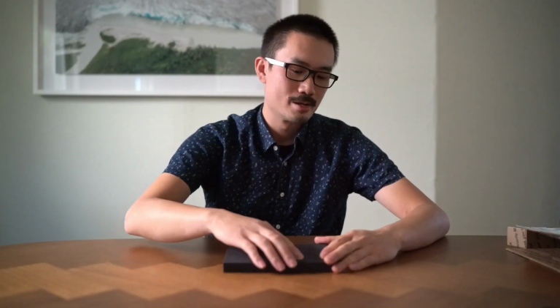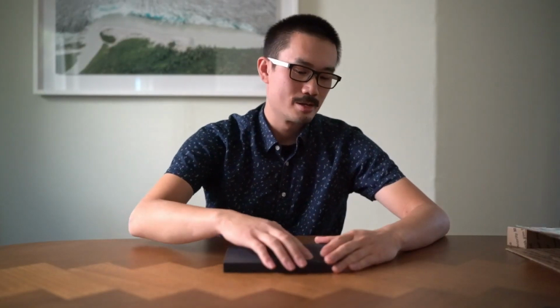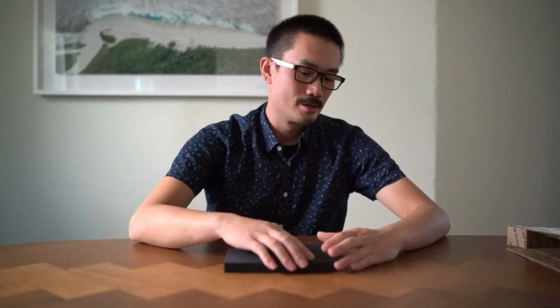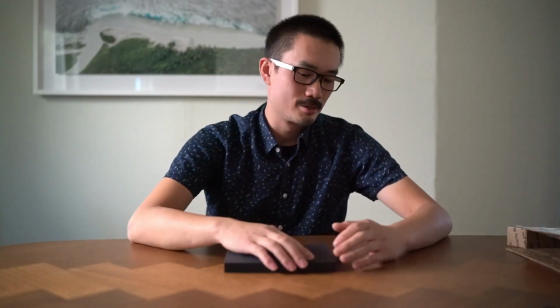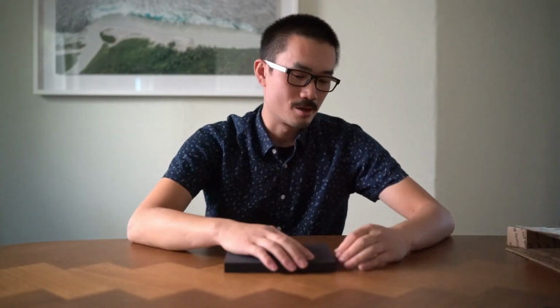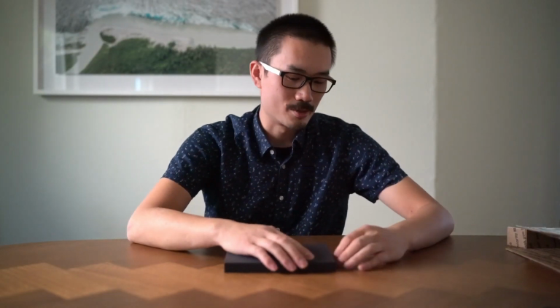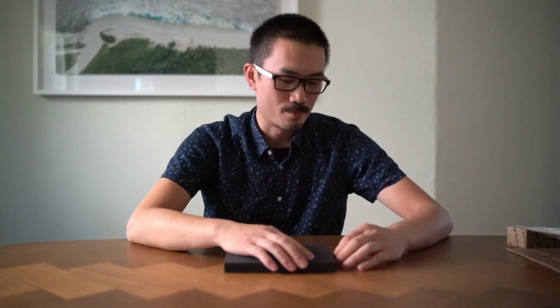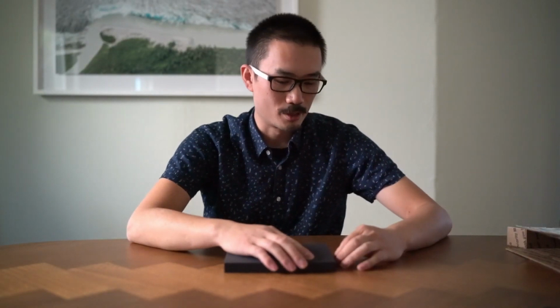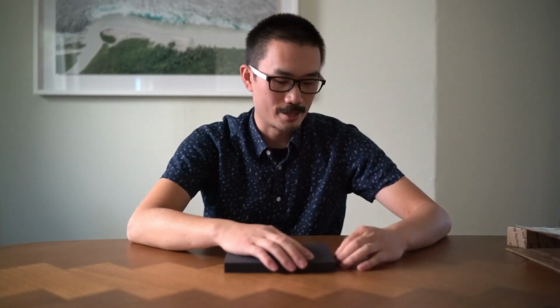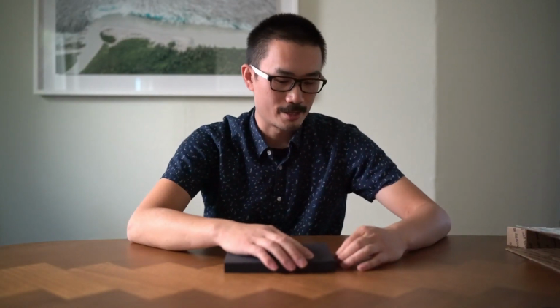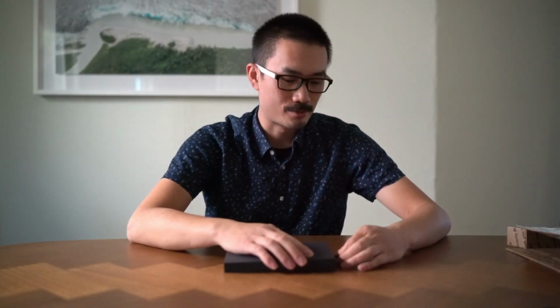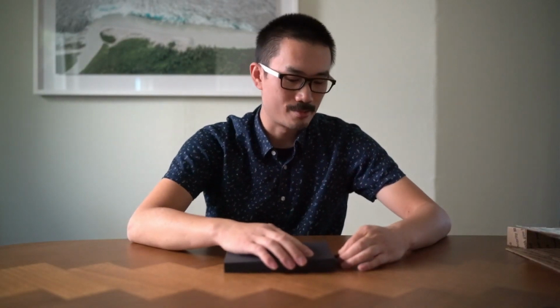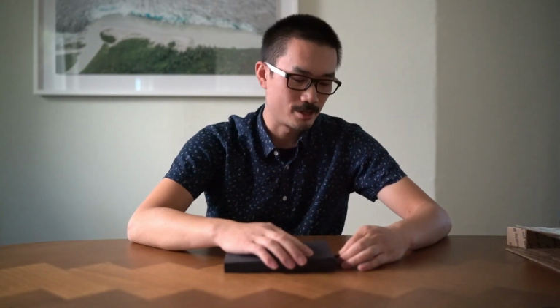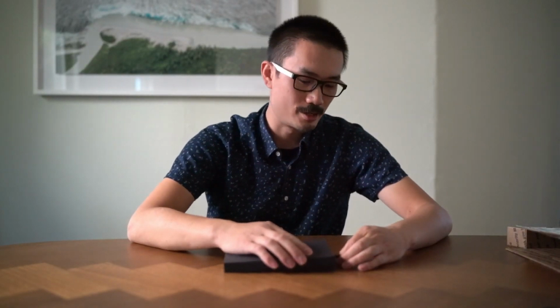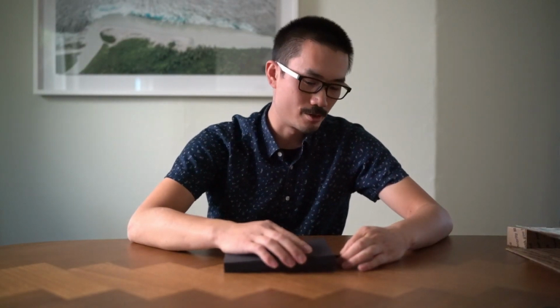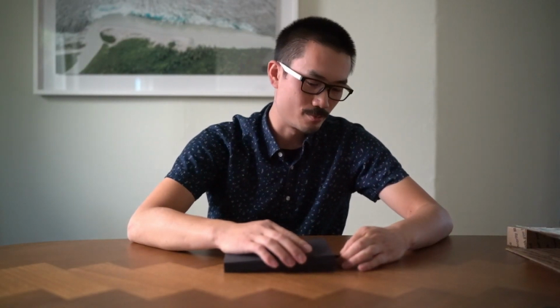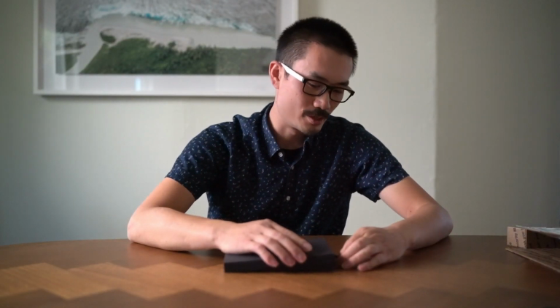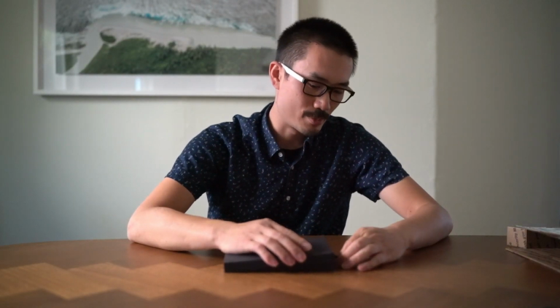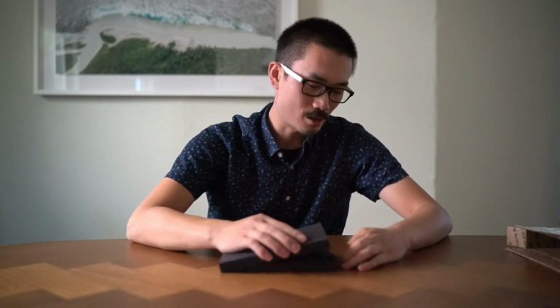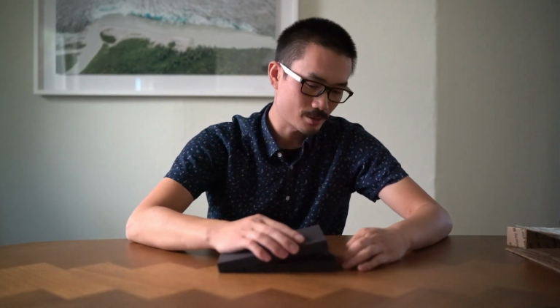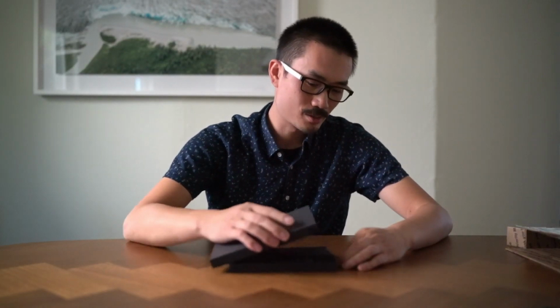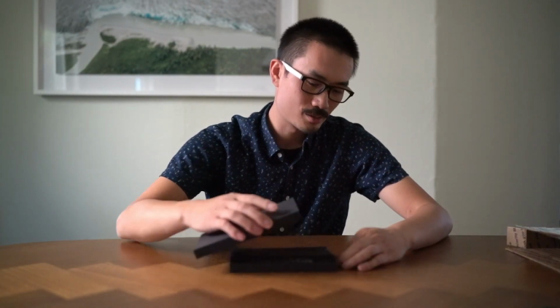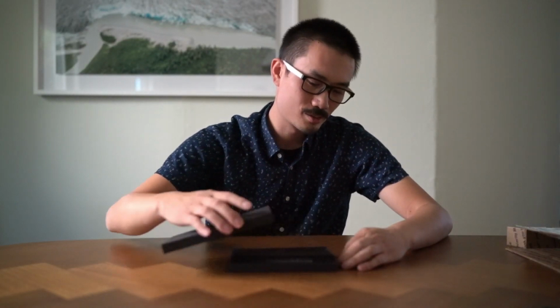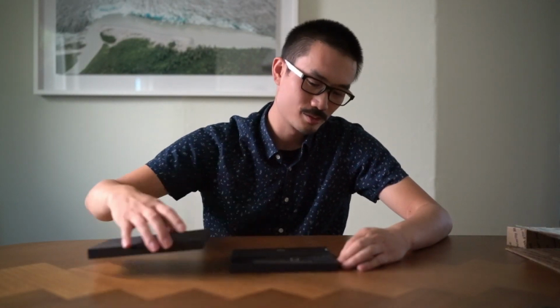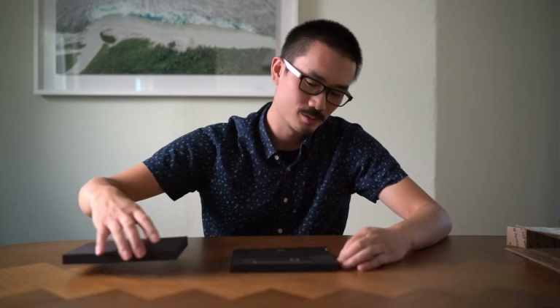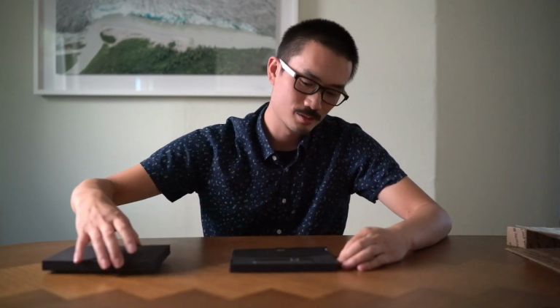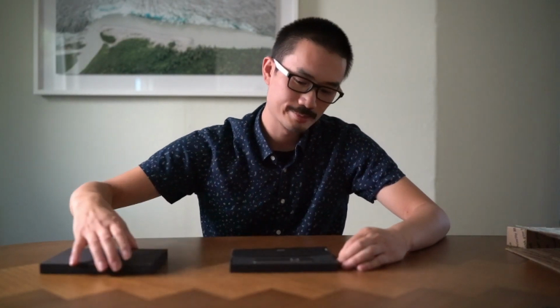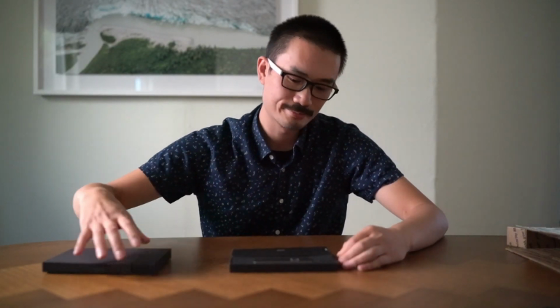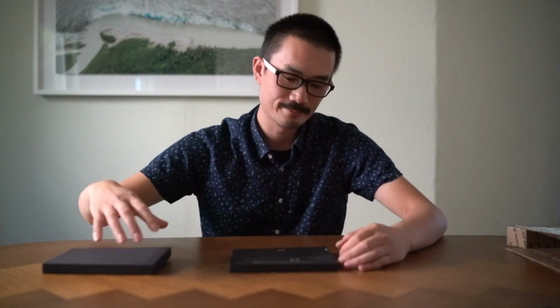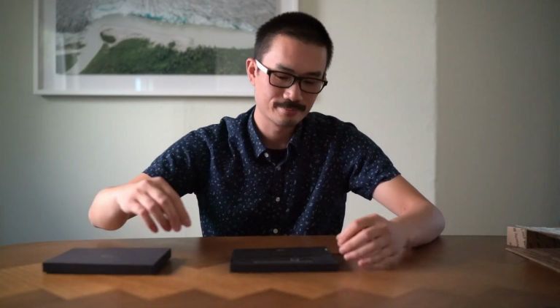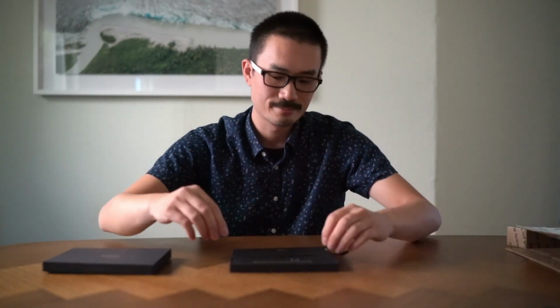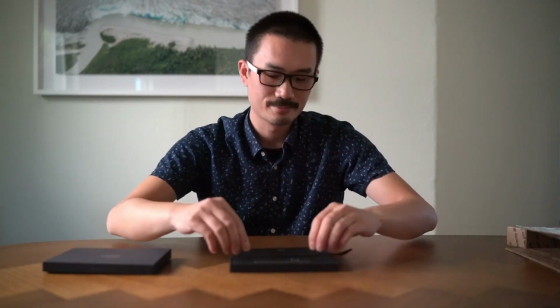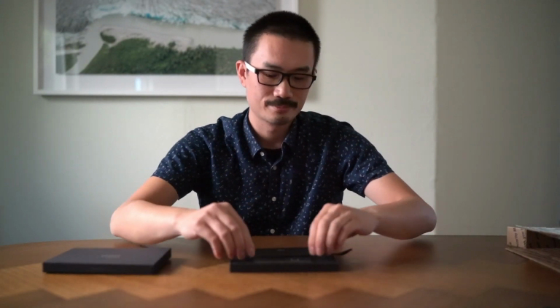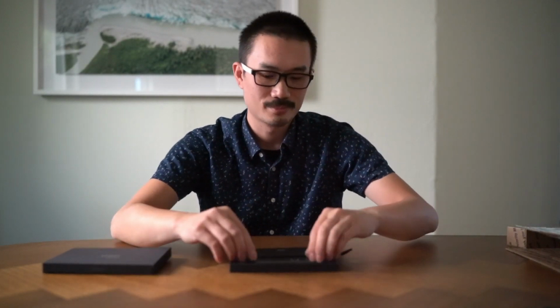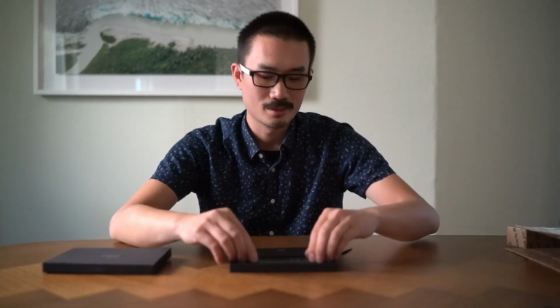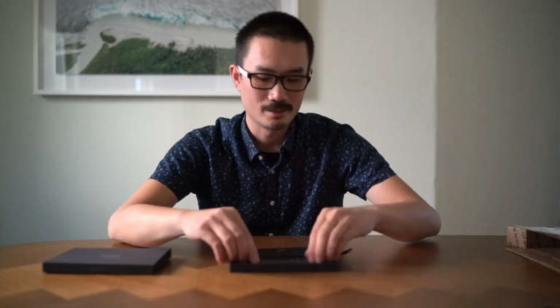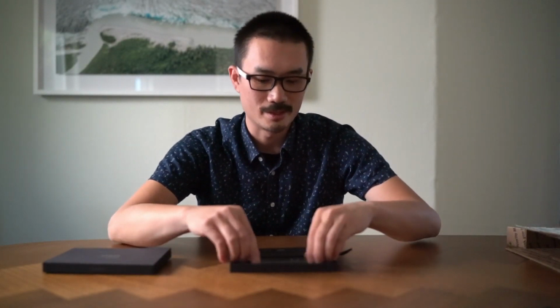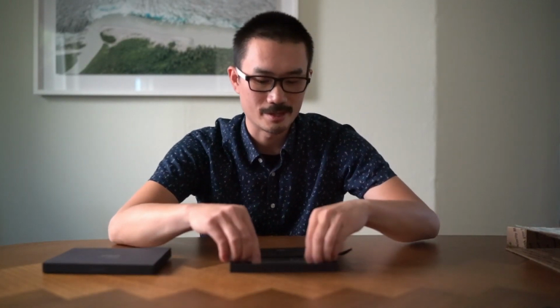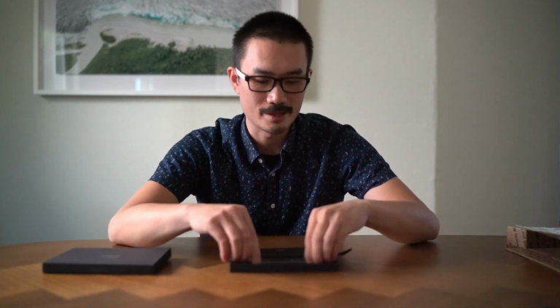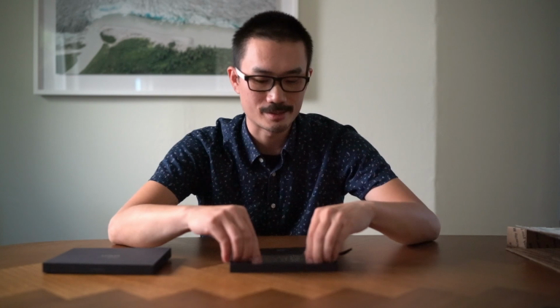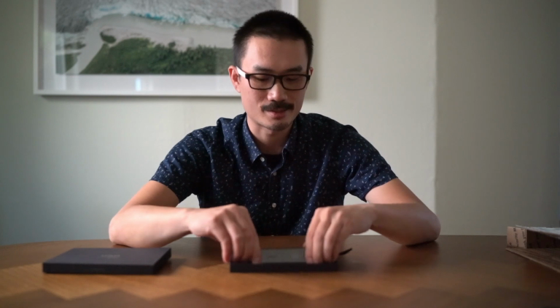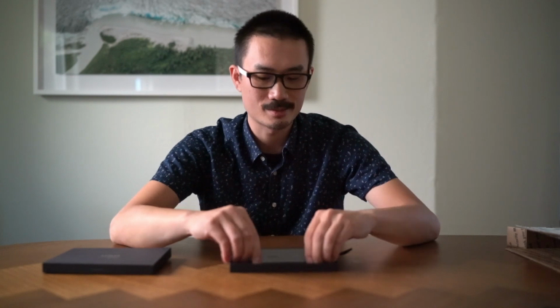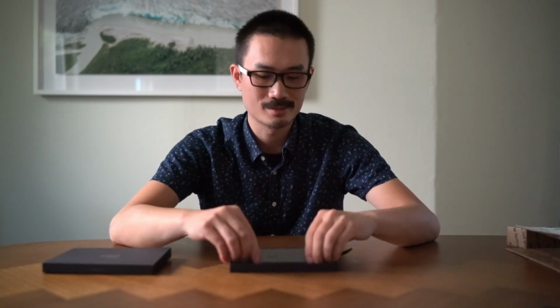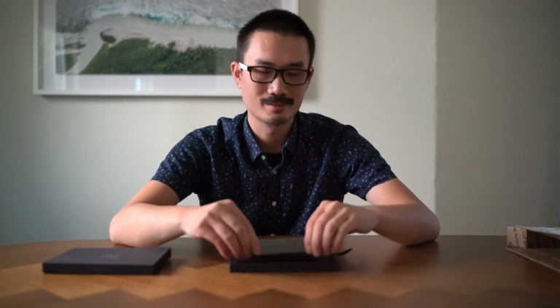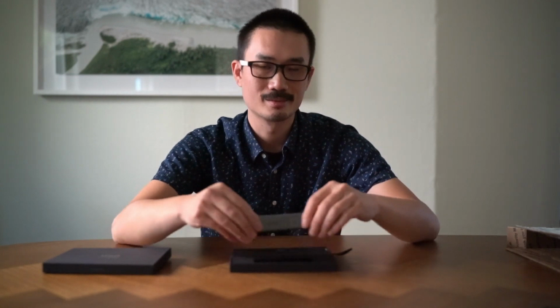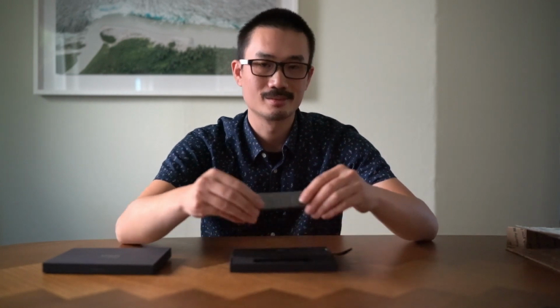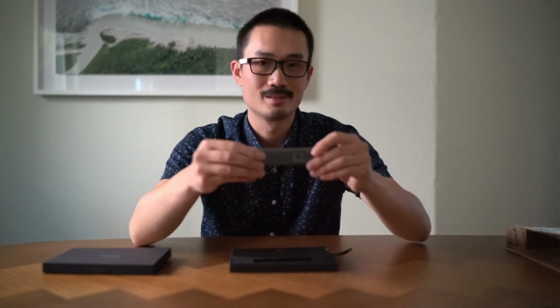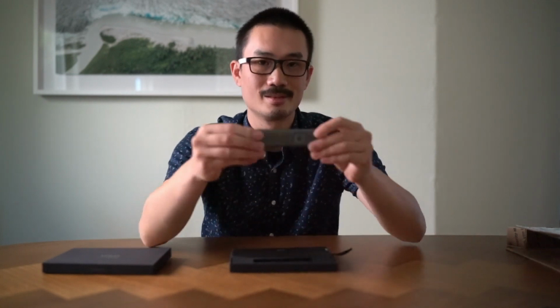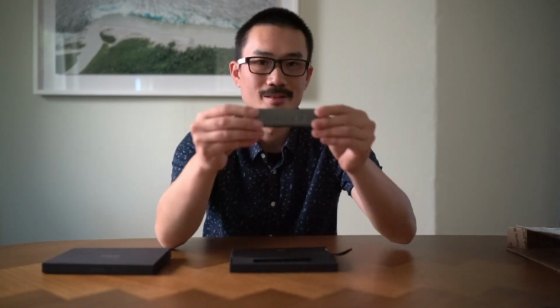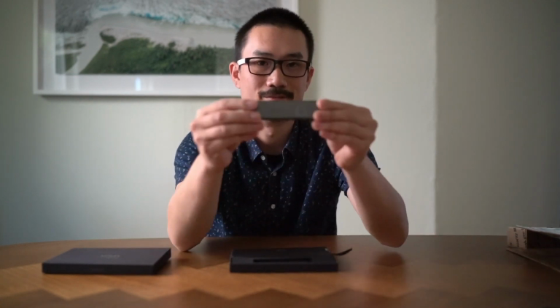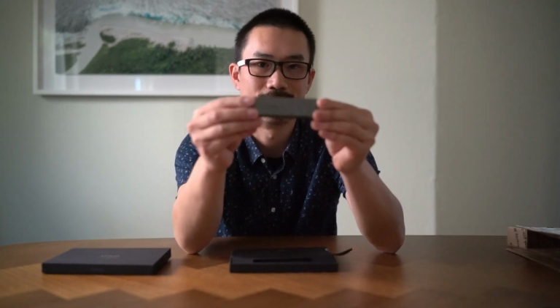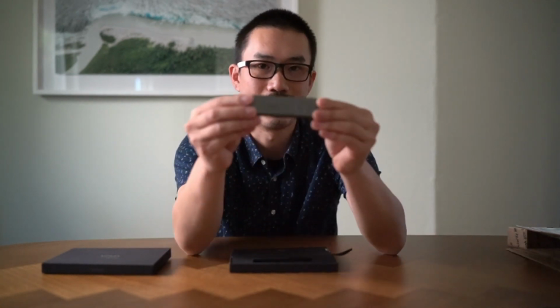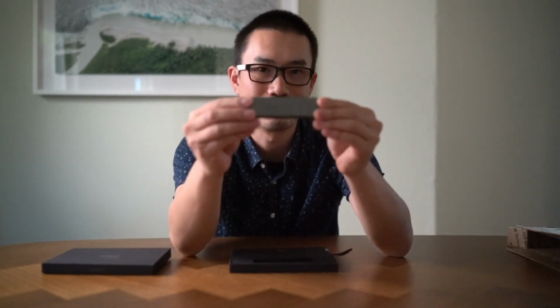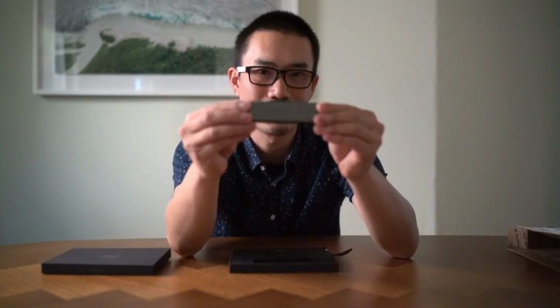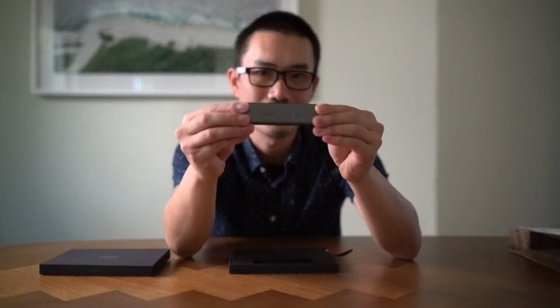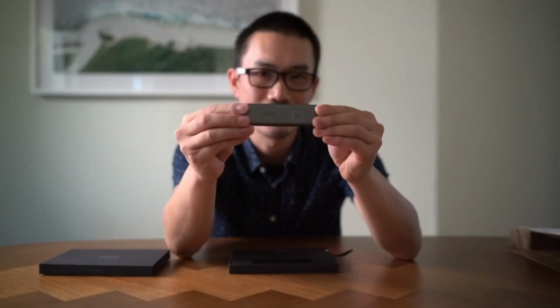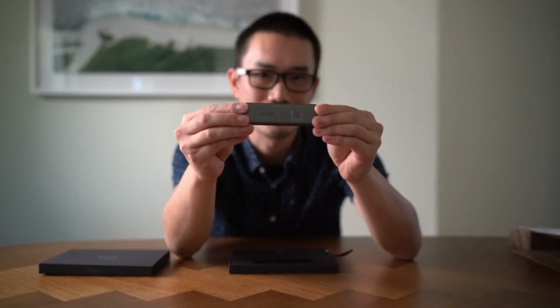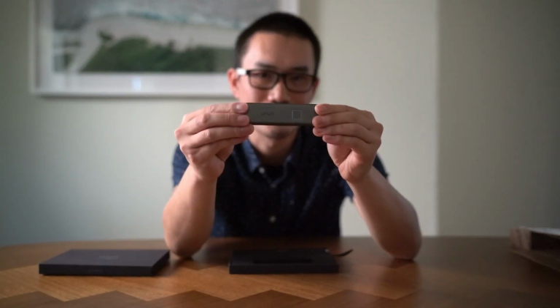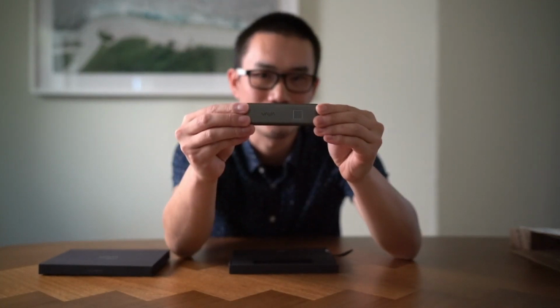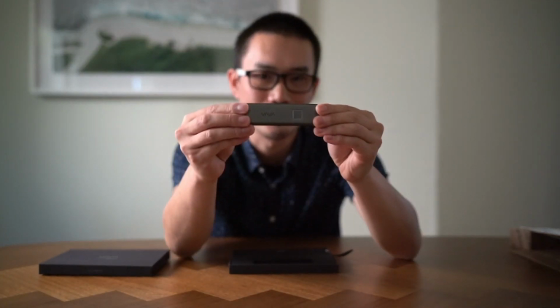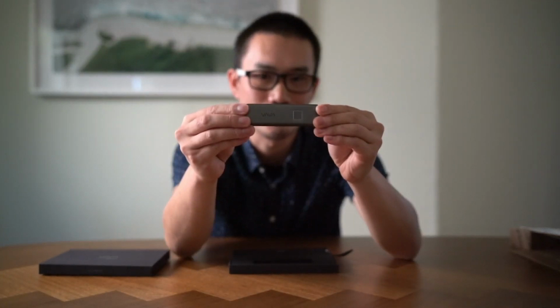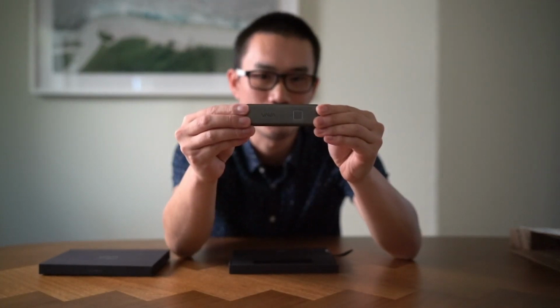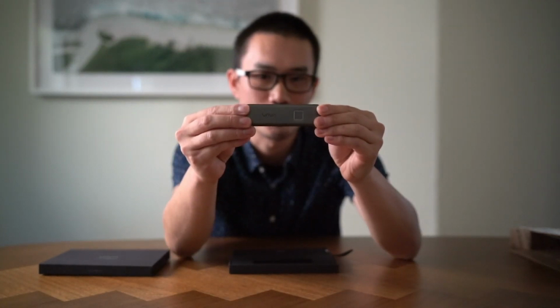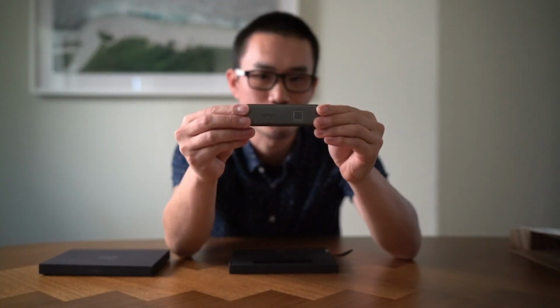So I'm going to pull on this ribbon here to open the box. There it is — the VAVA SSD touch.